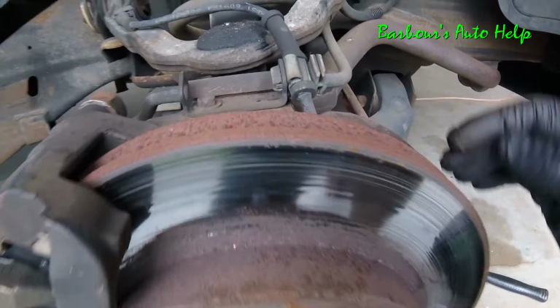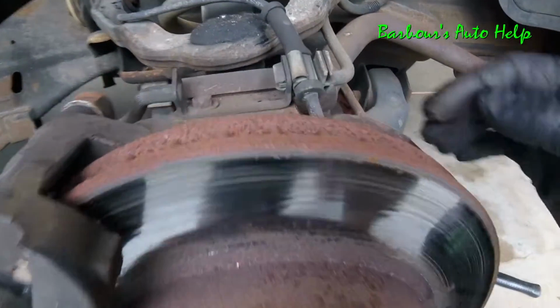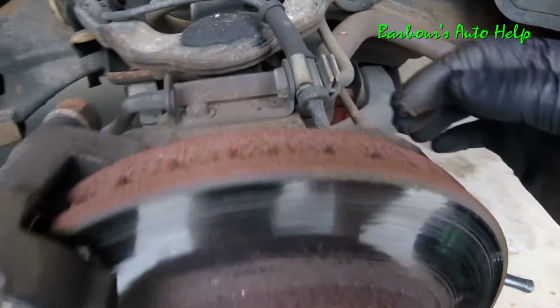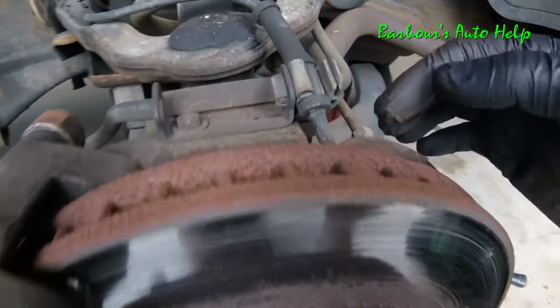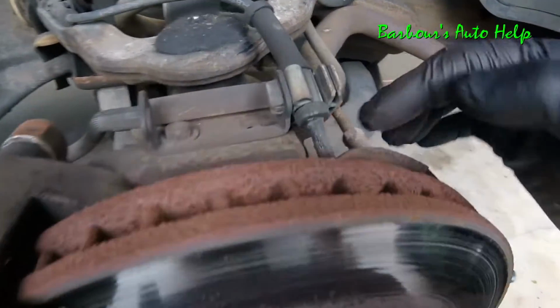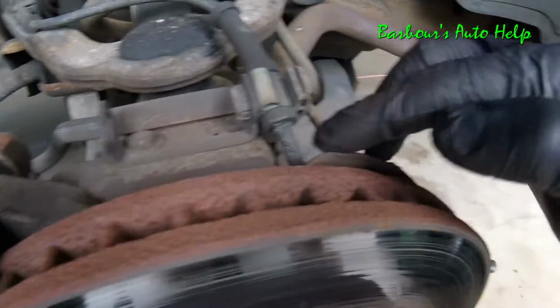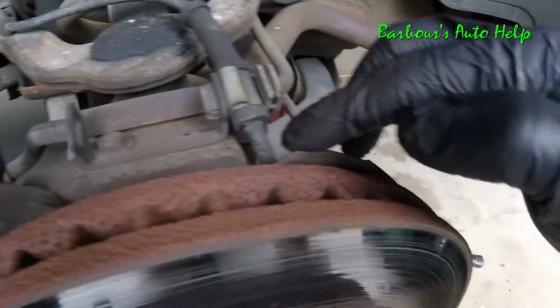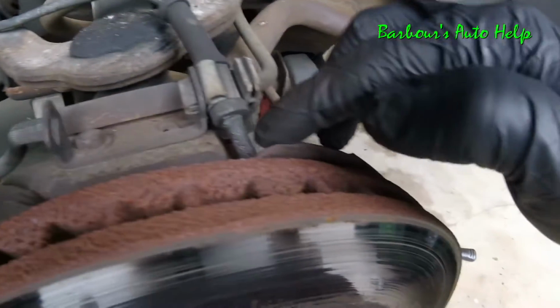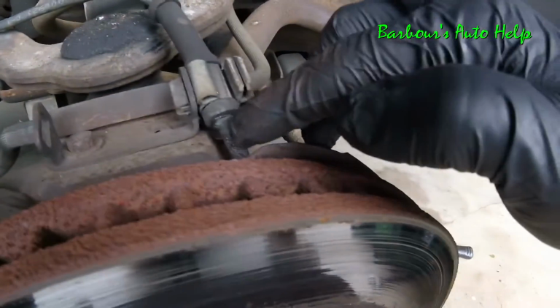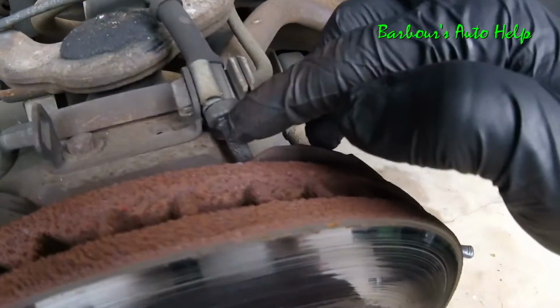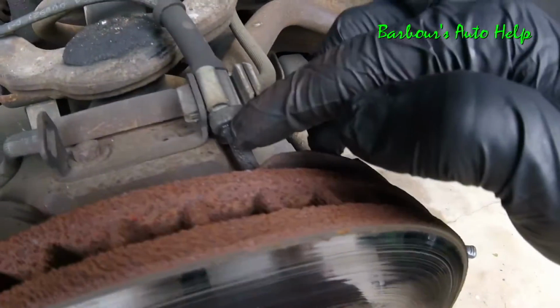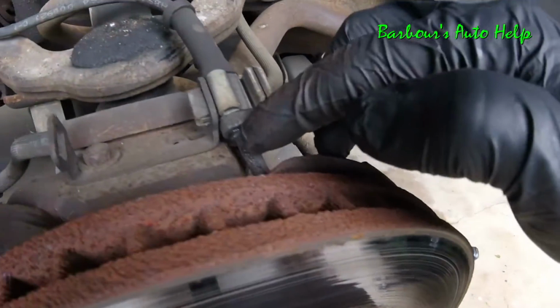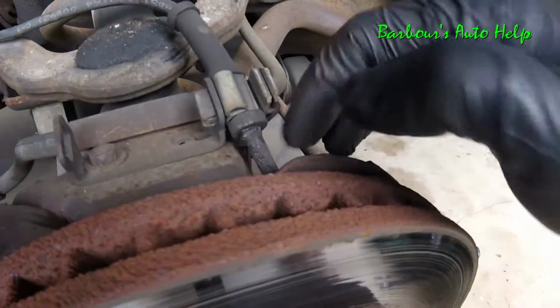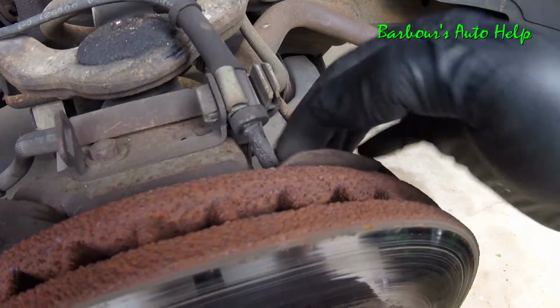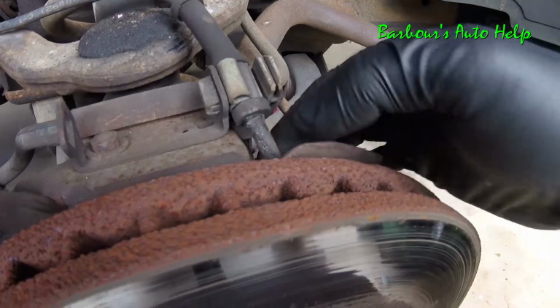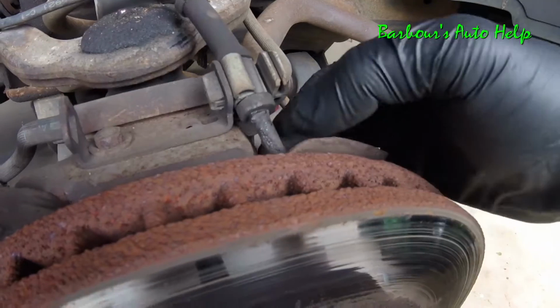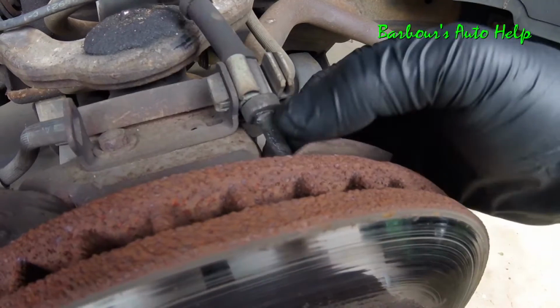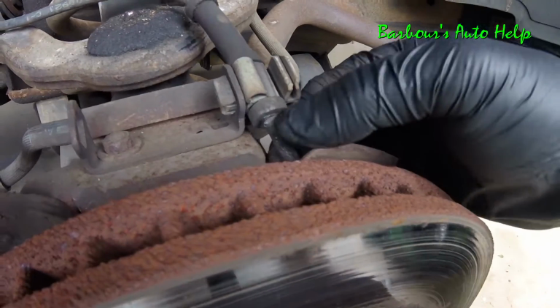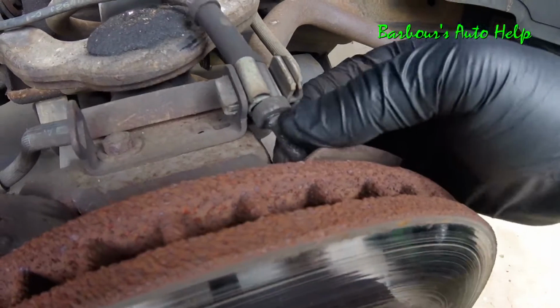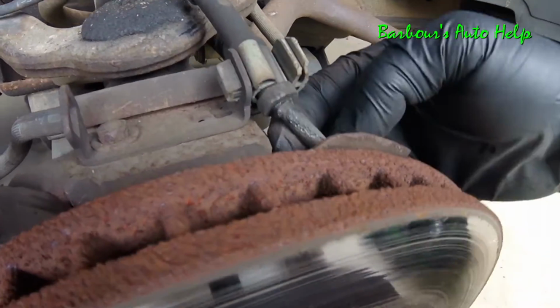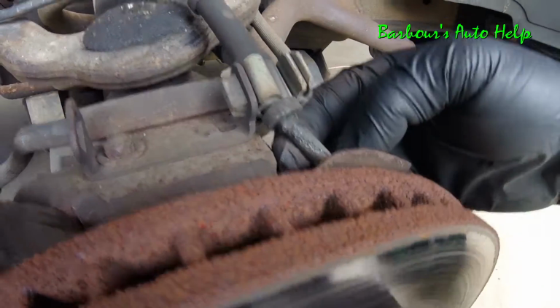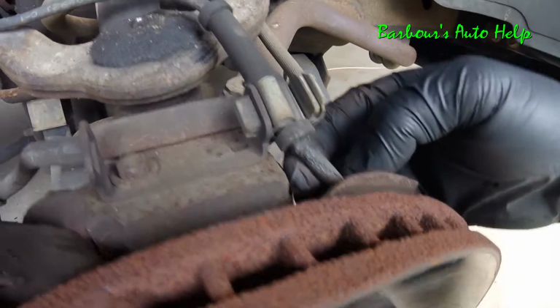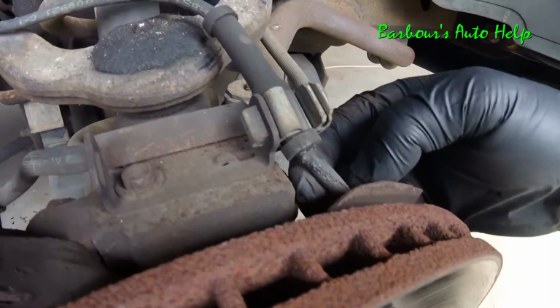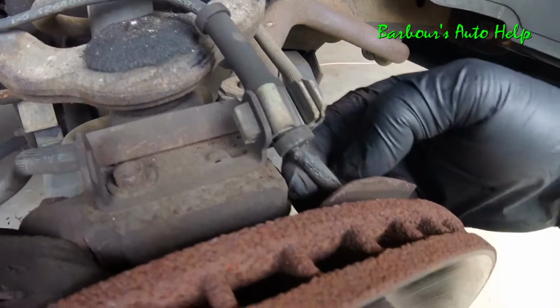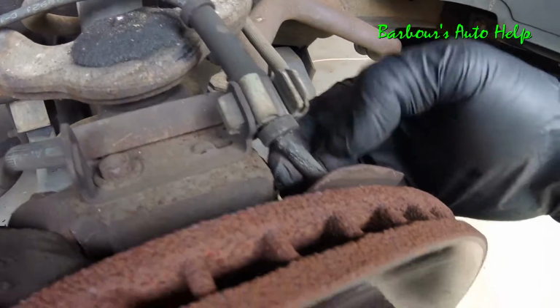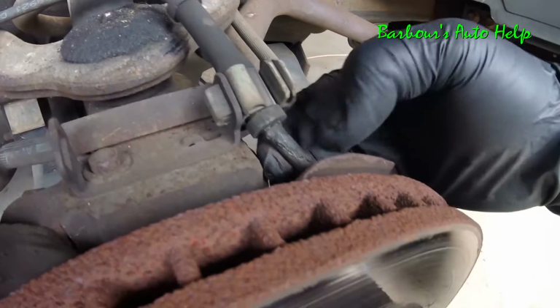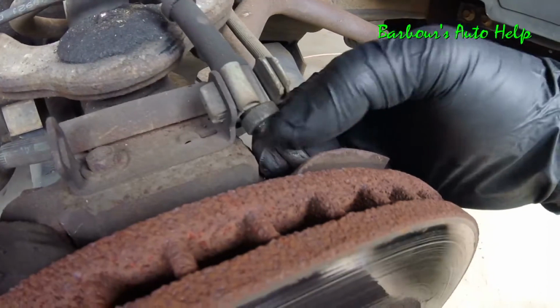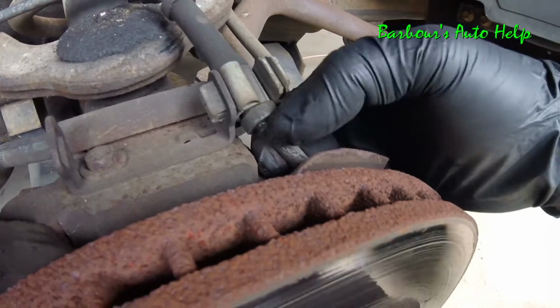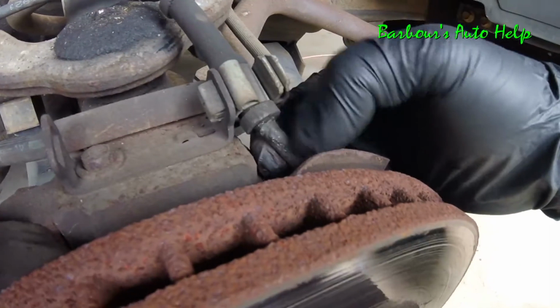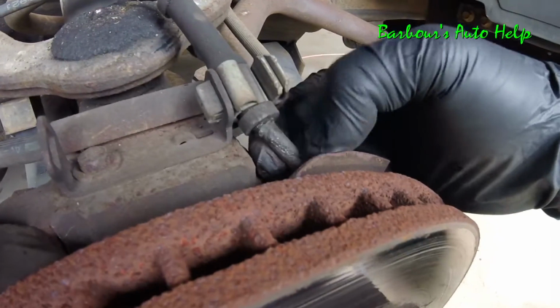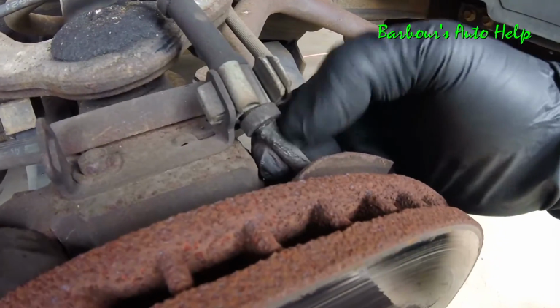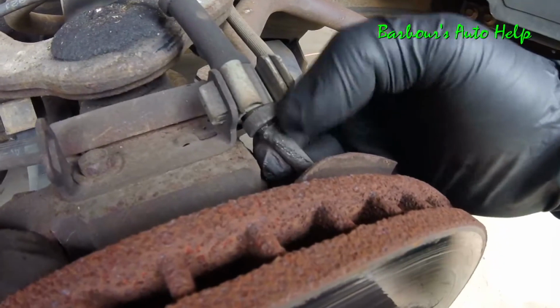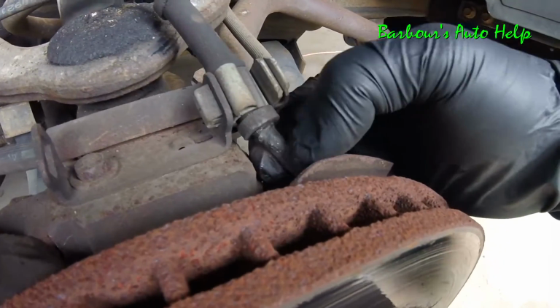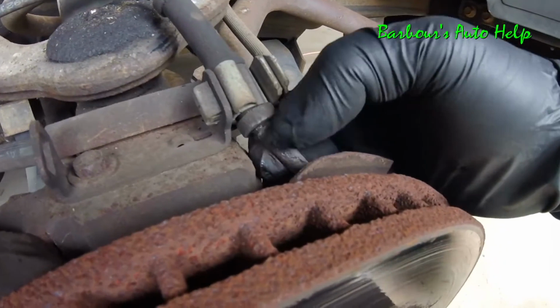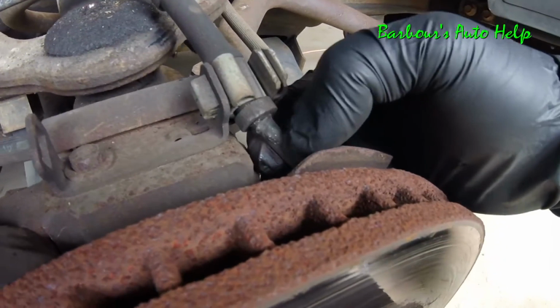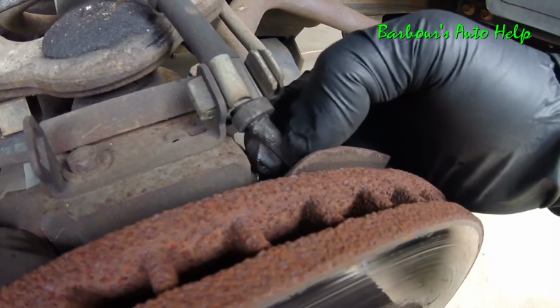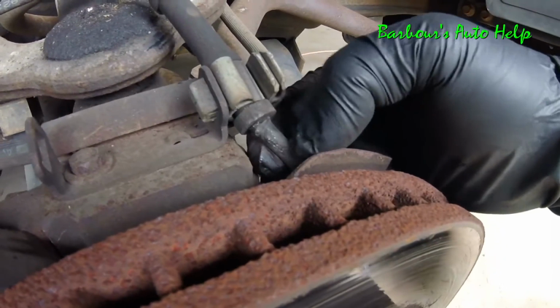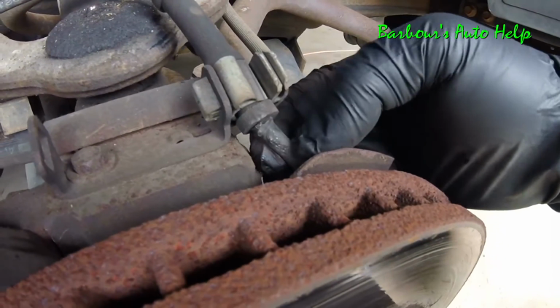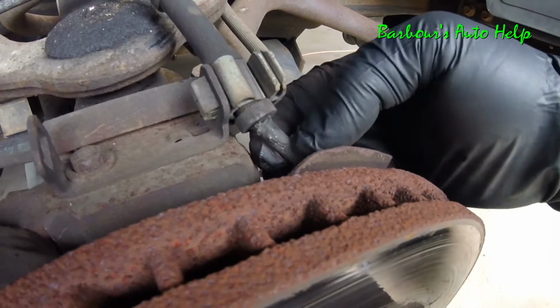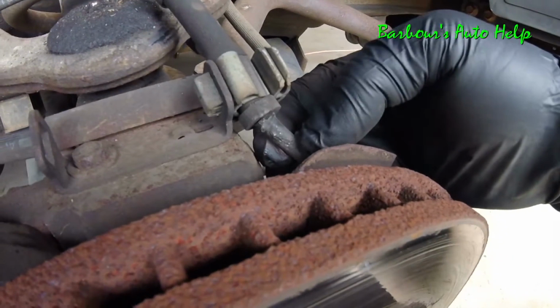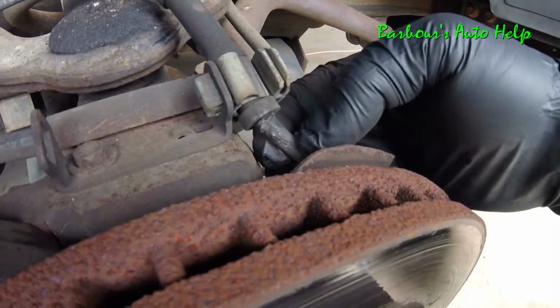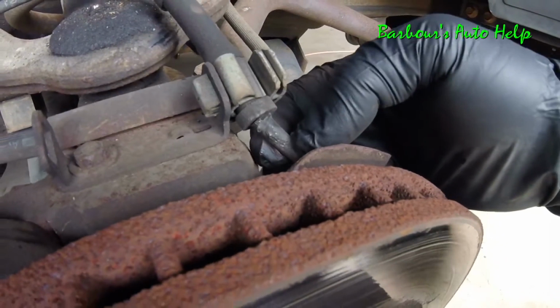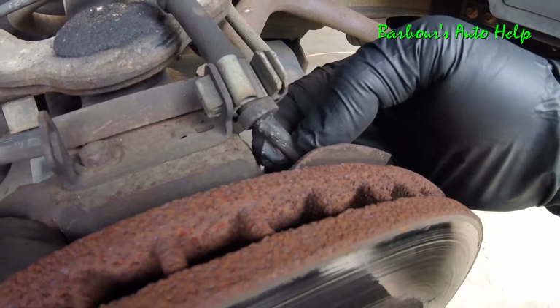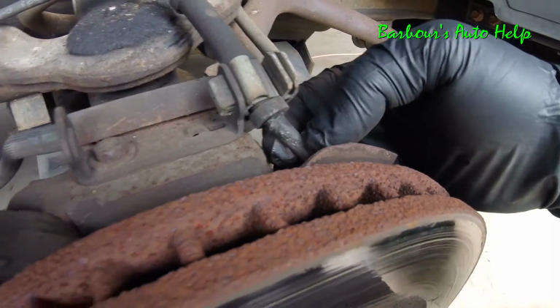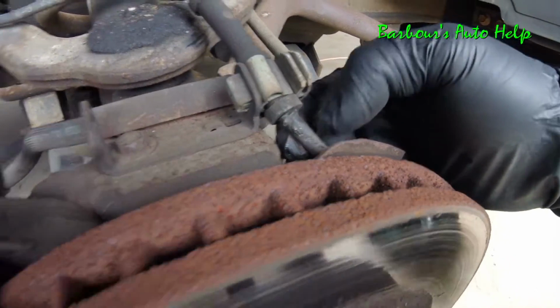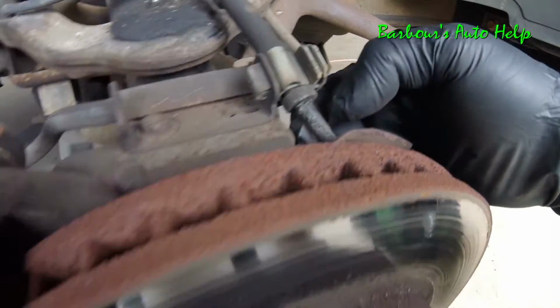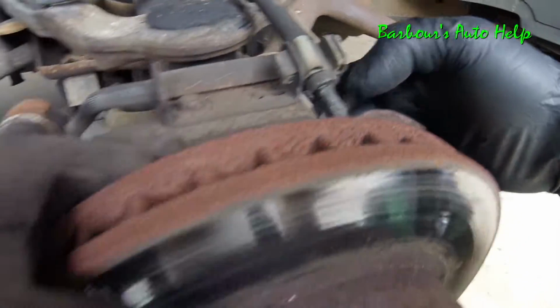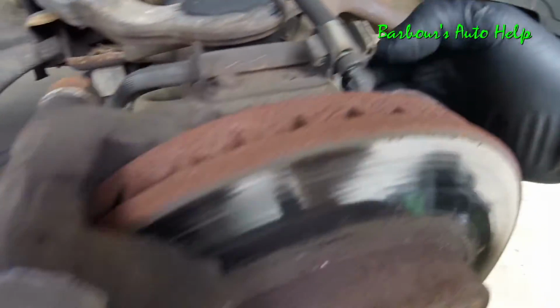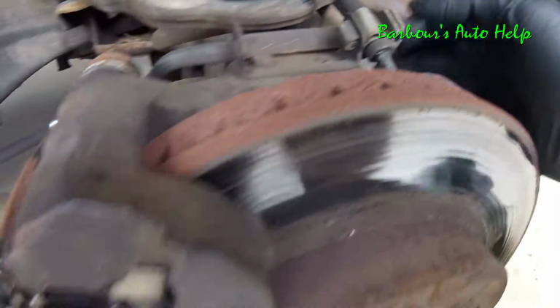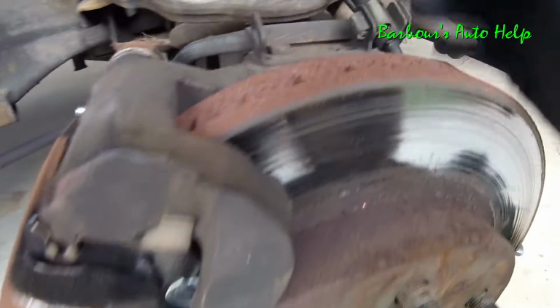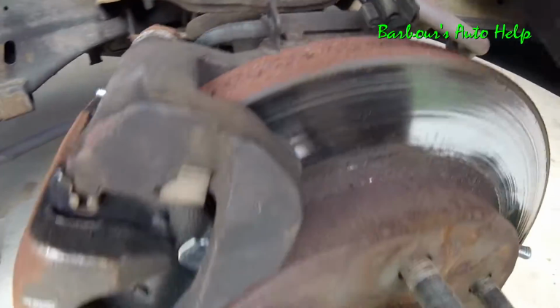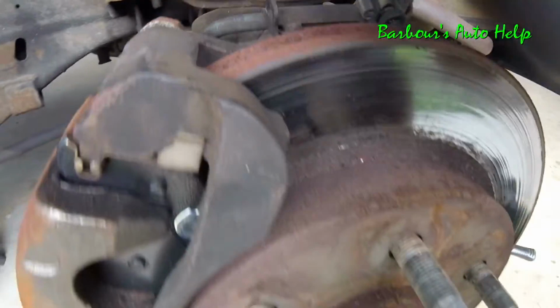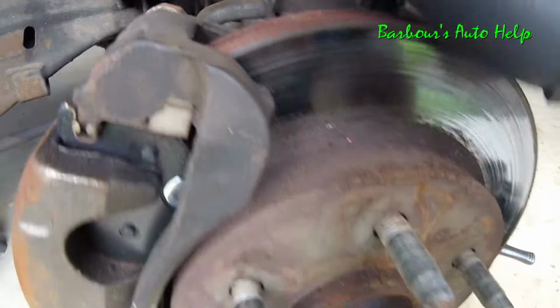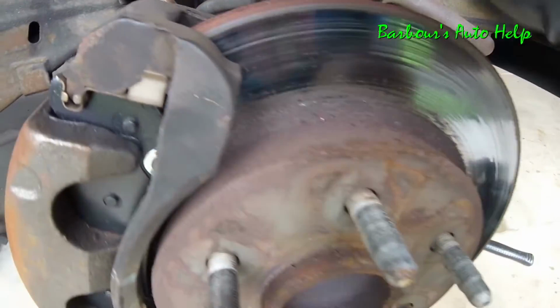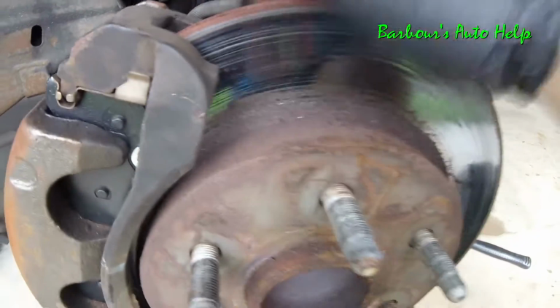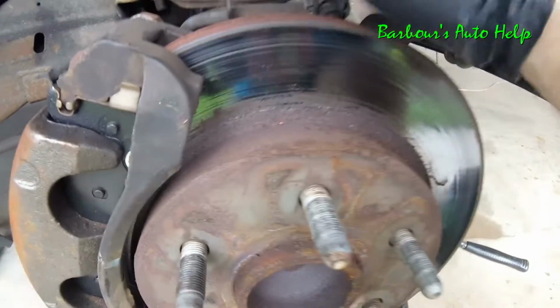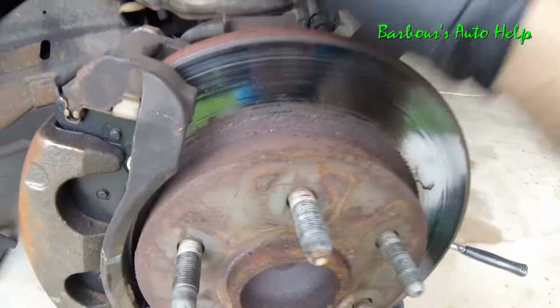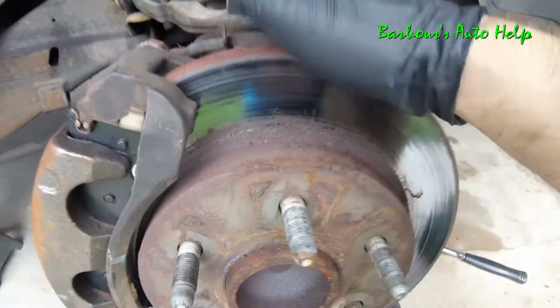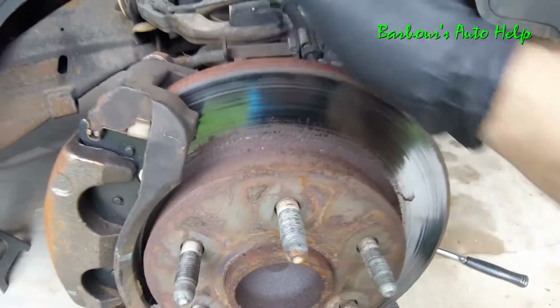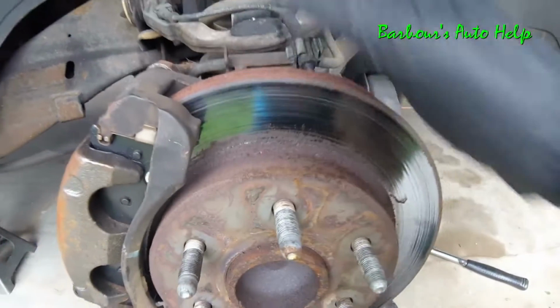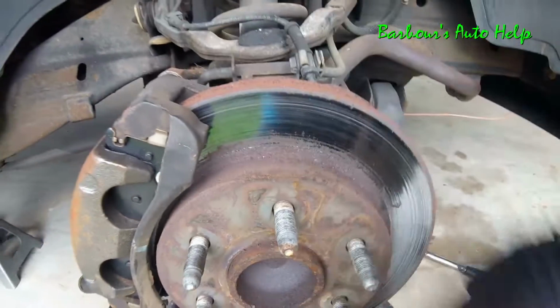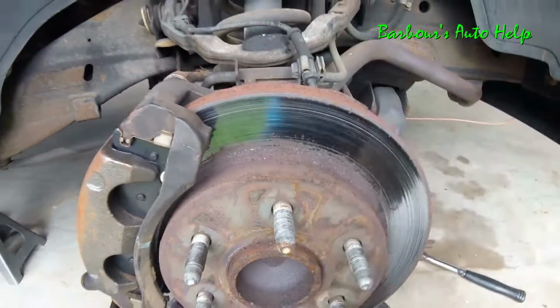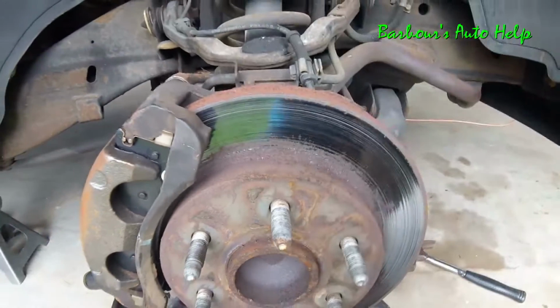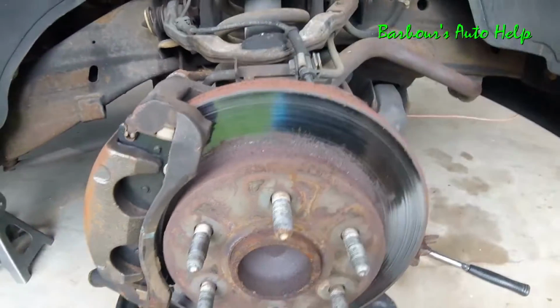And also your ABS sensor — the wiring is starting to melt on it. So this booger got really hot.